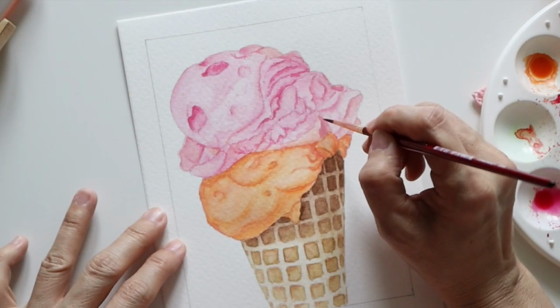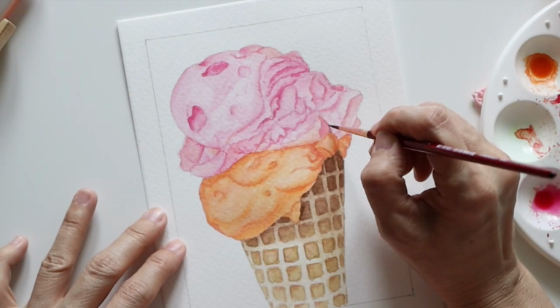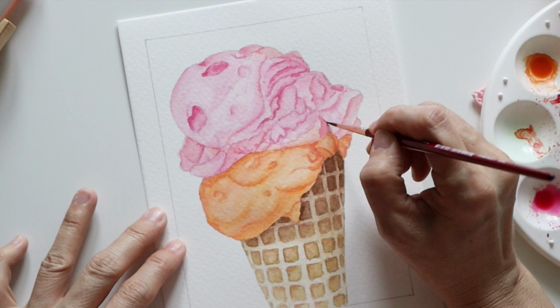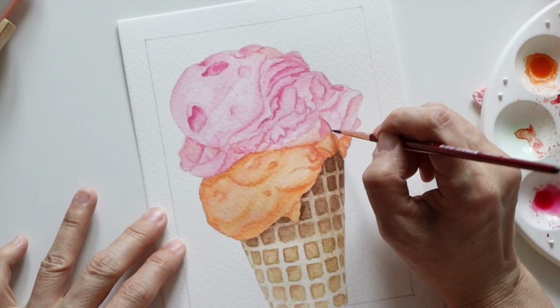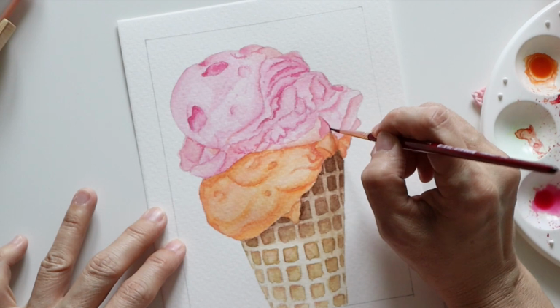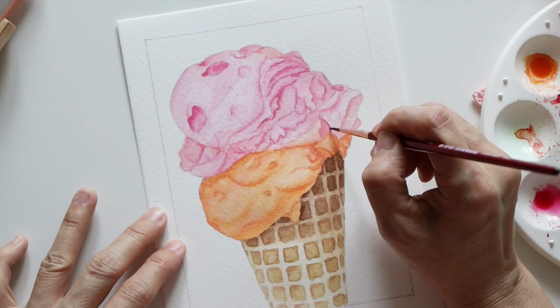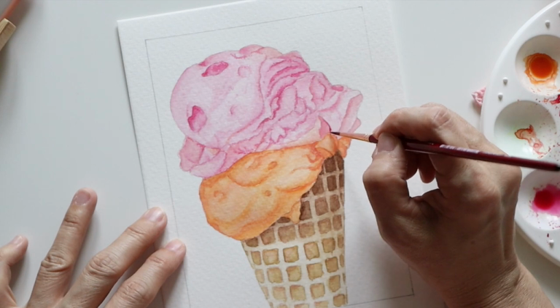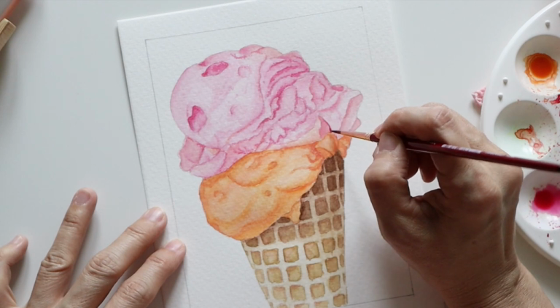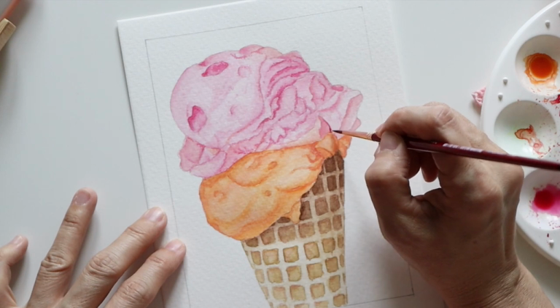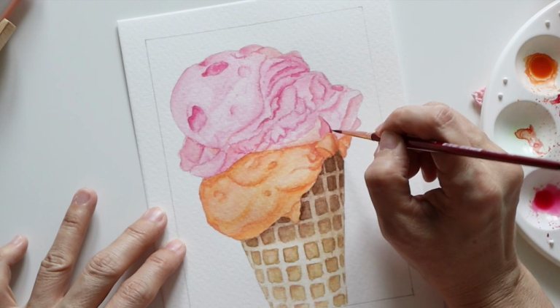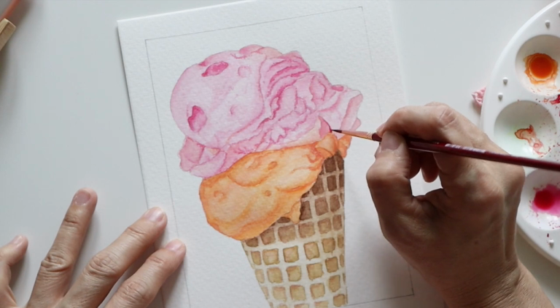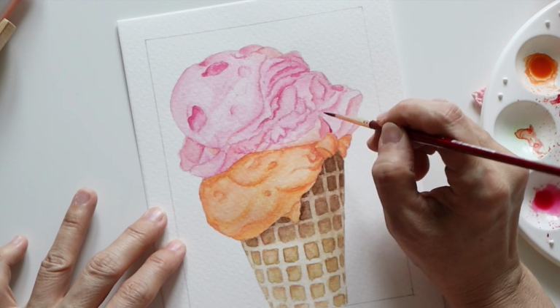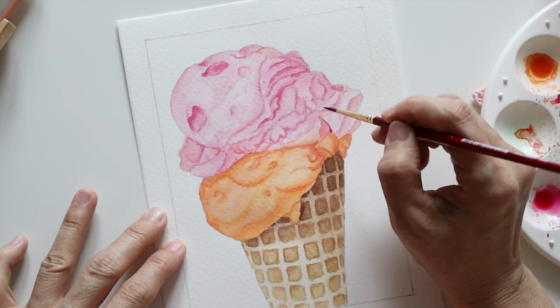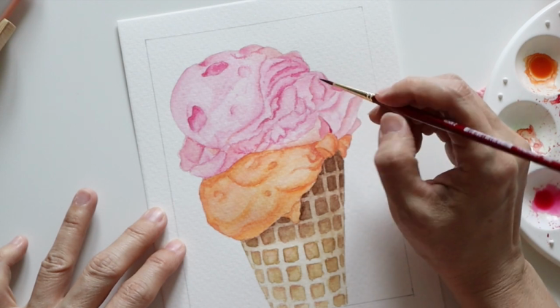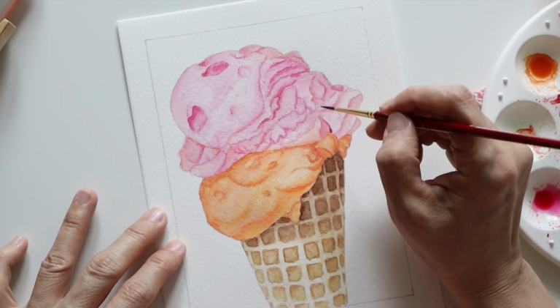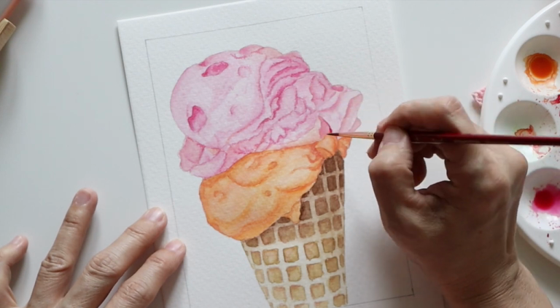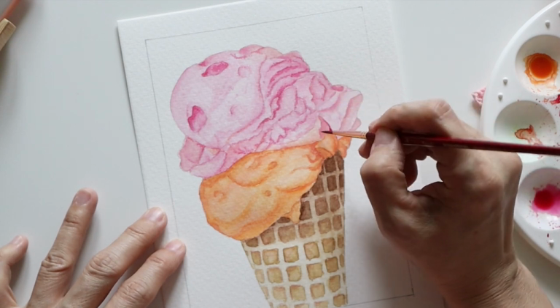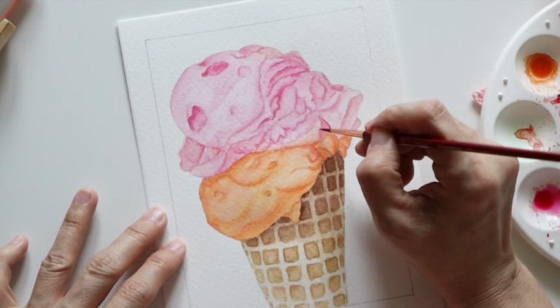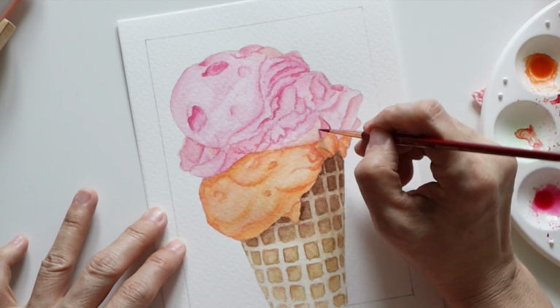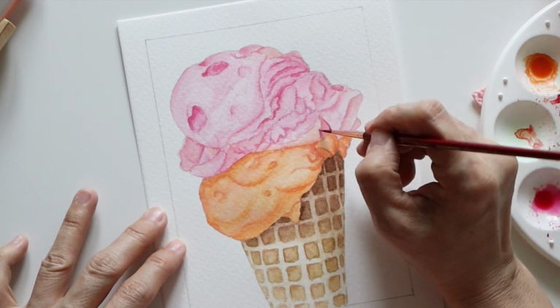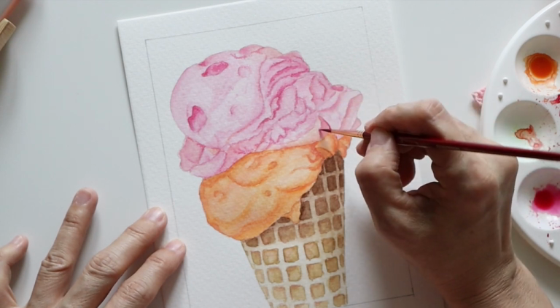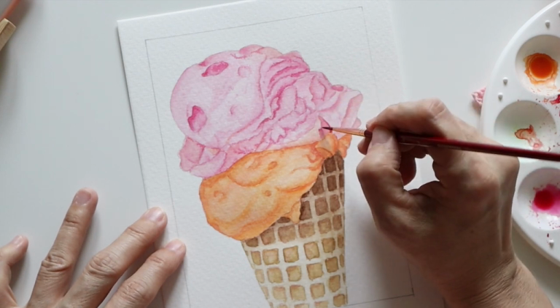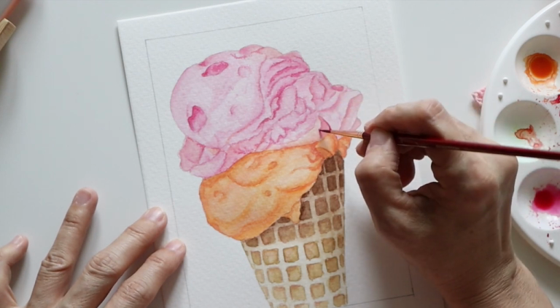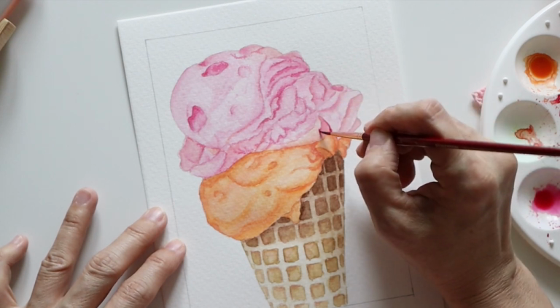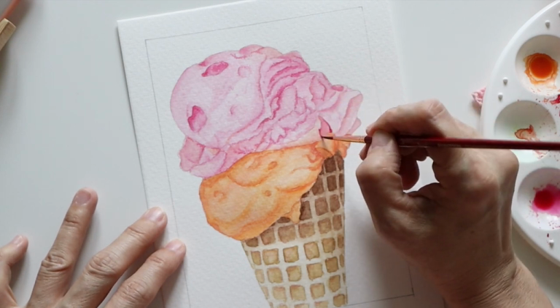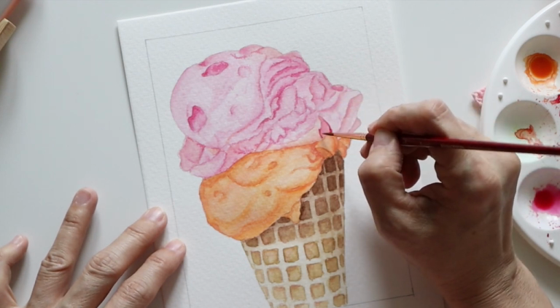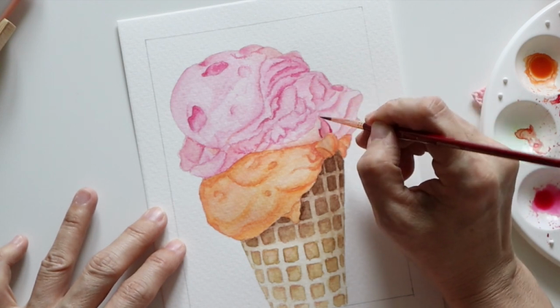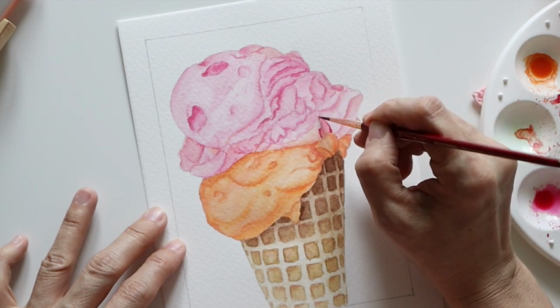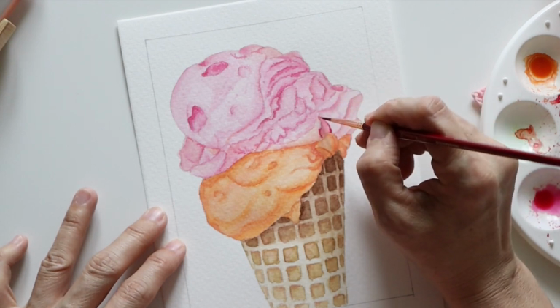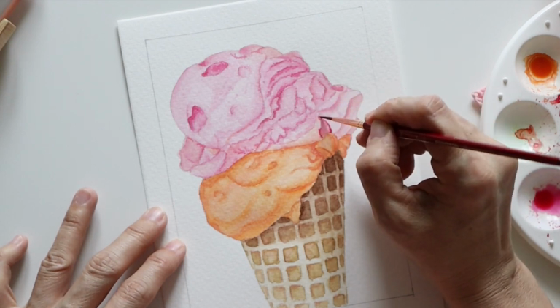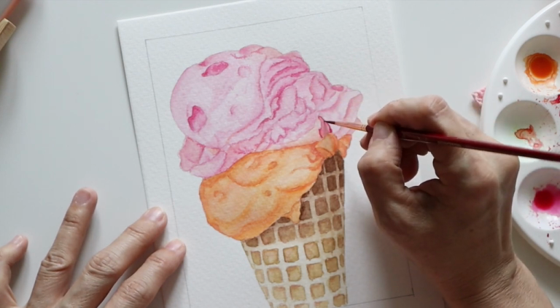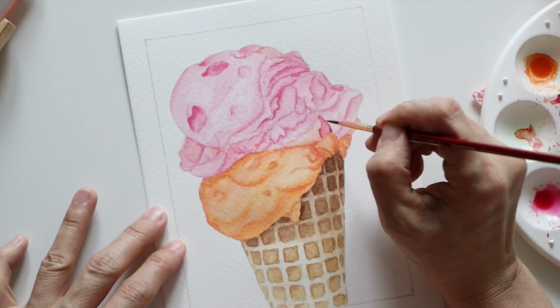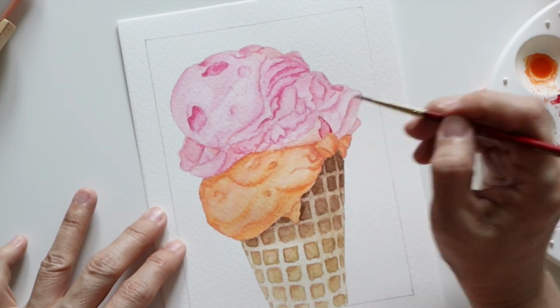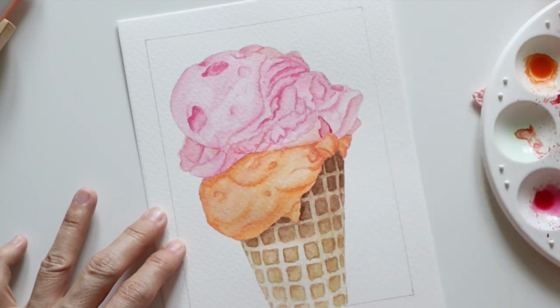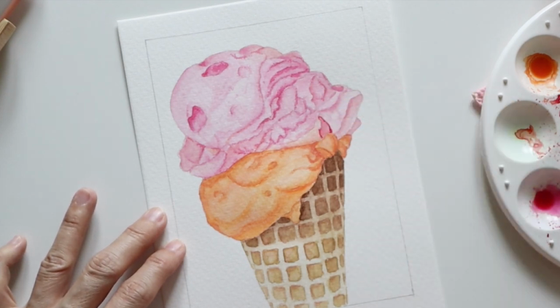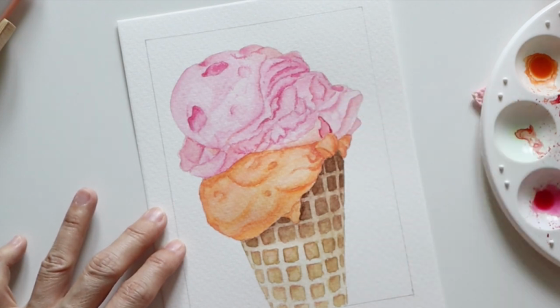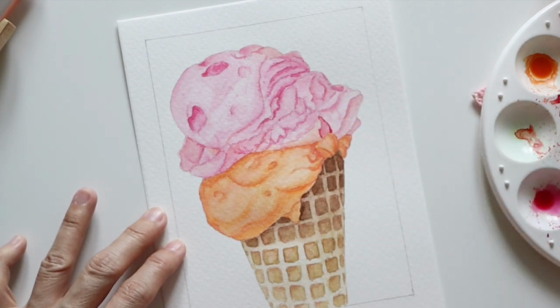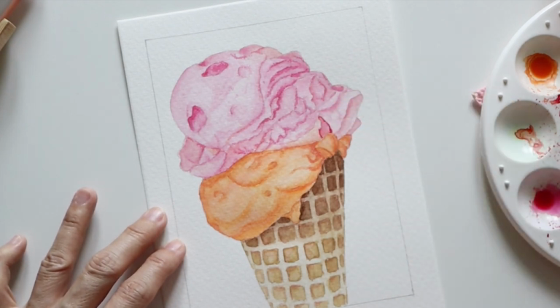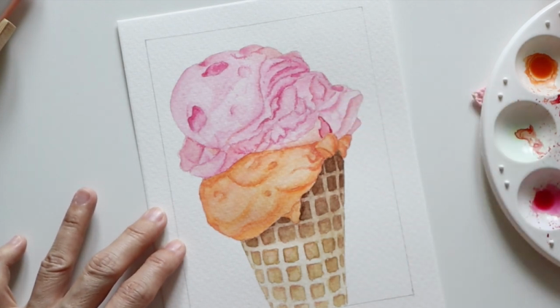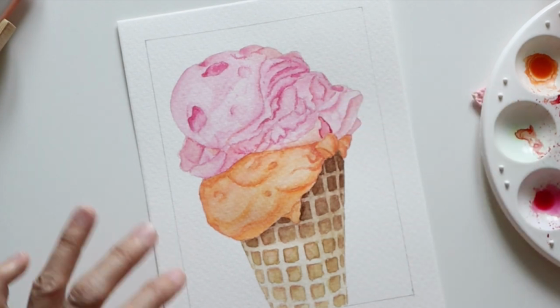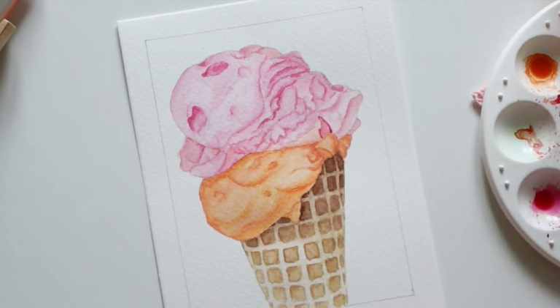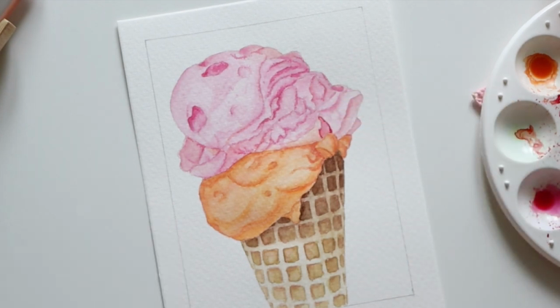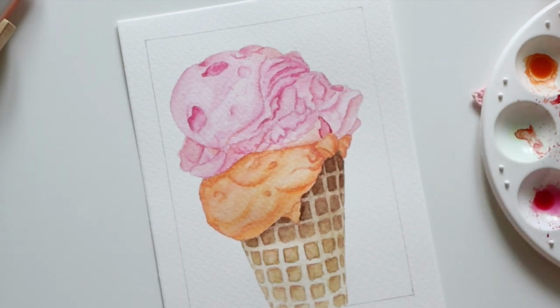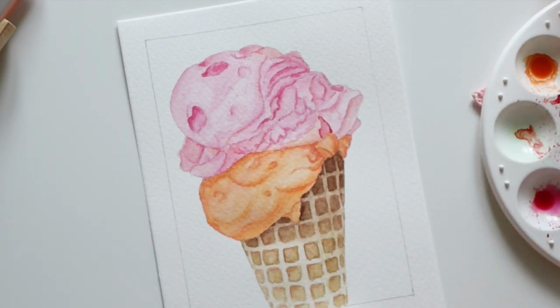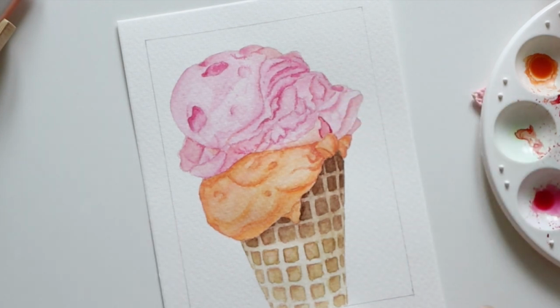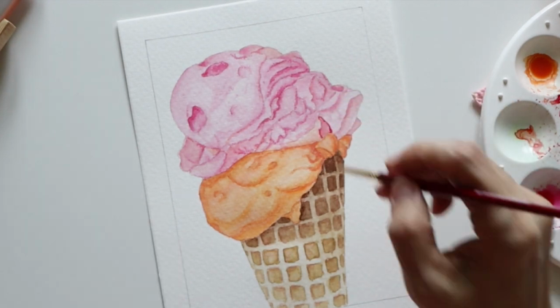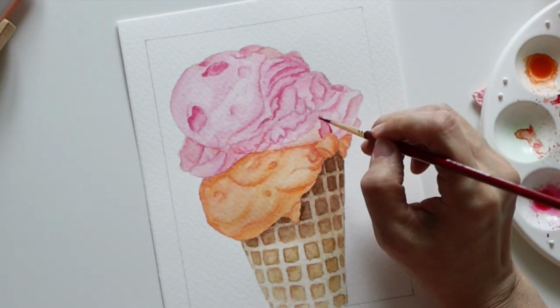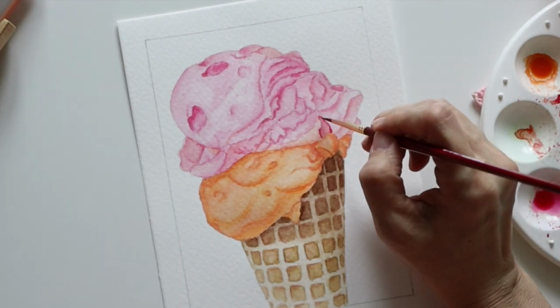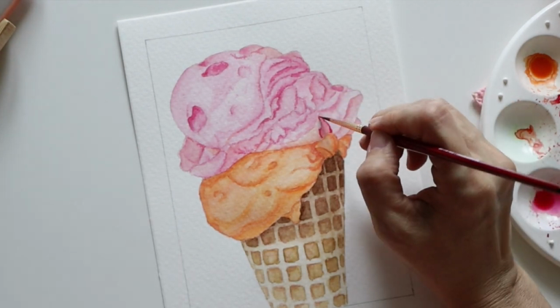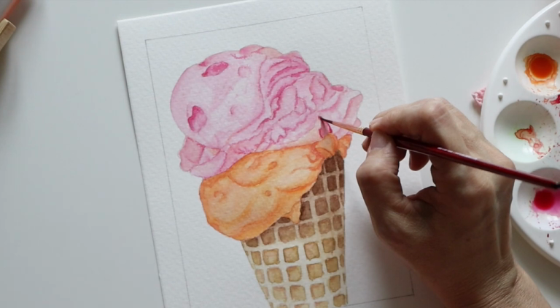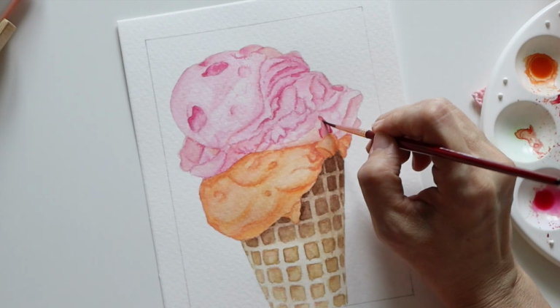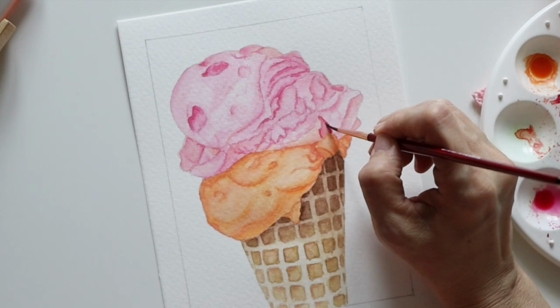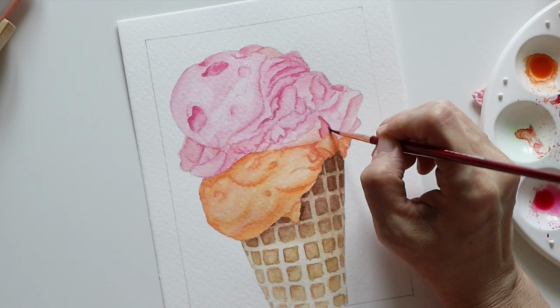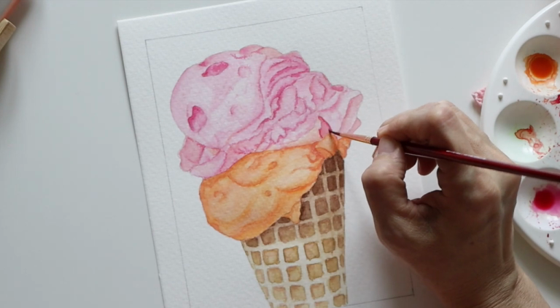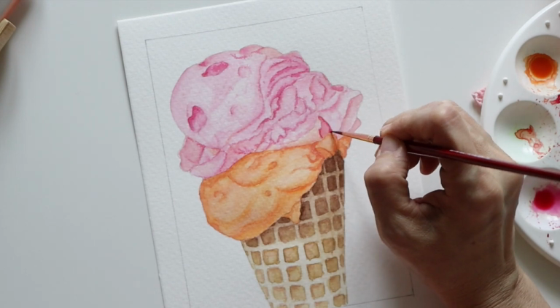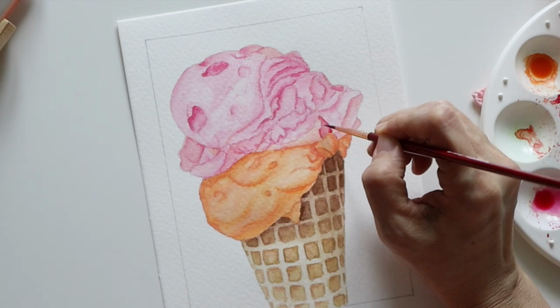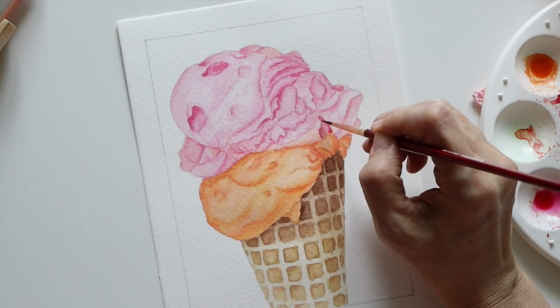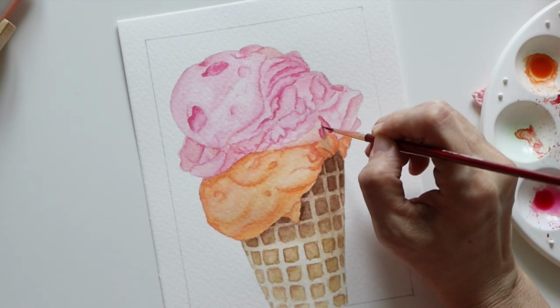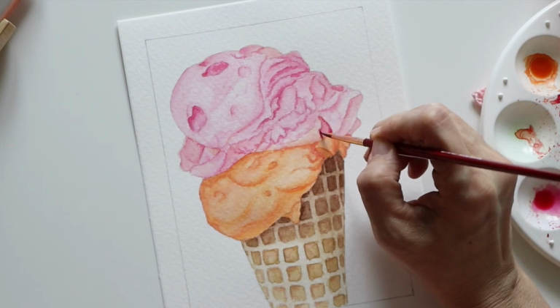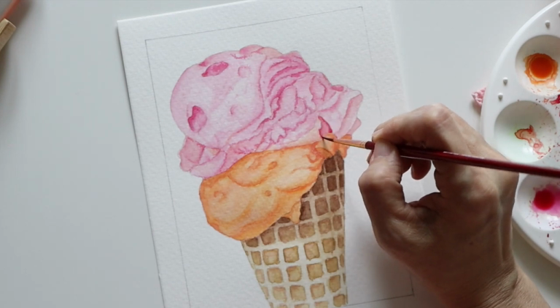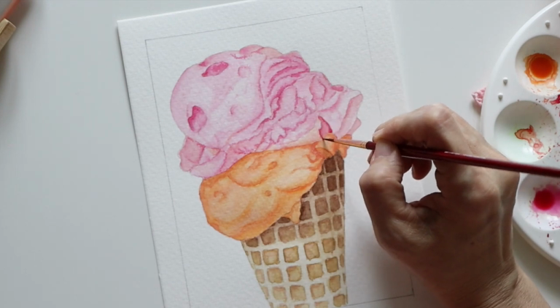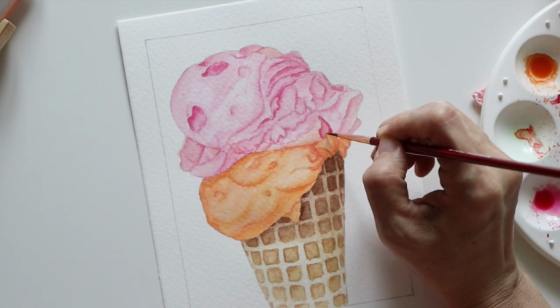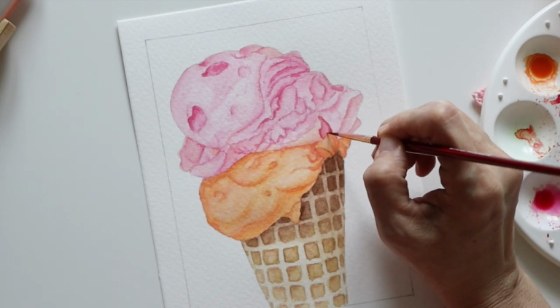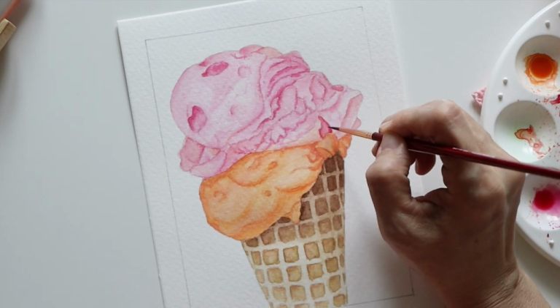For the final touches, I added more Permanent Rose to the darkest areas or where I wanted the lines to really stand out.